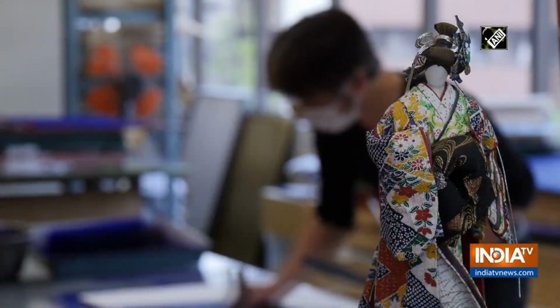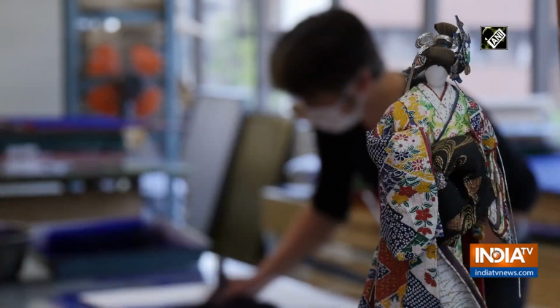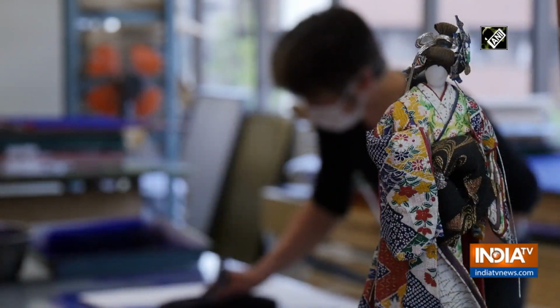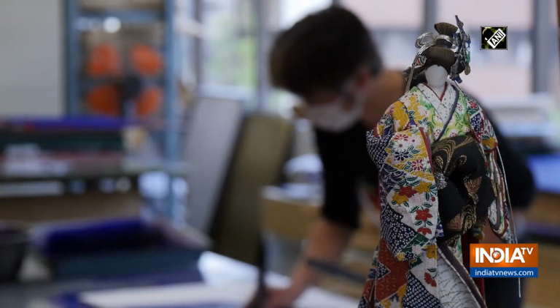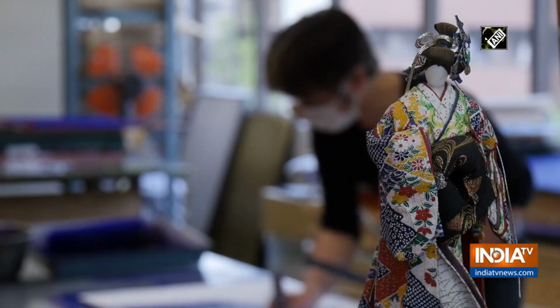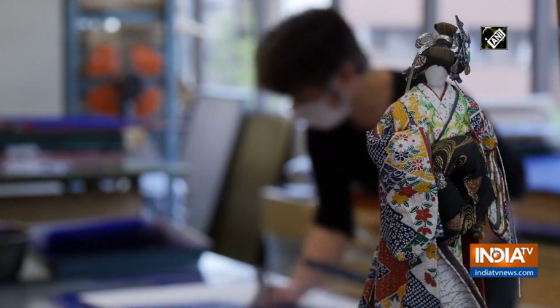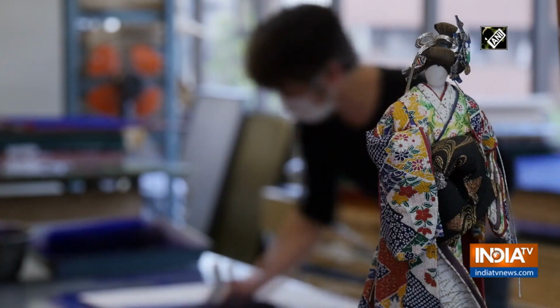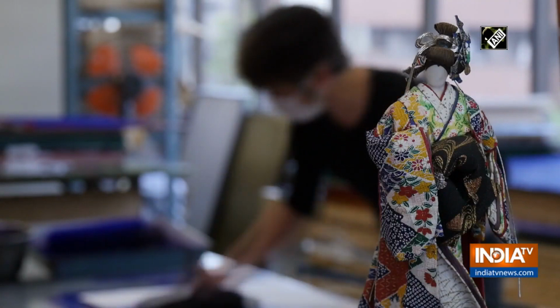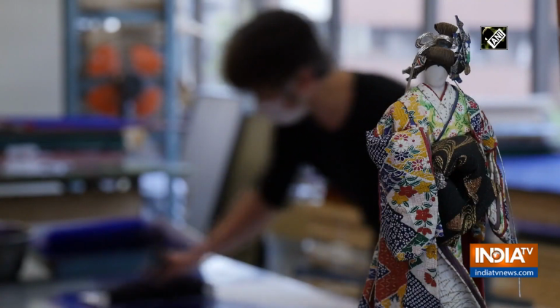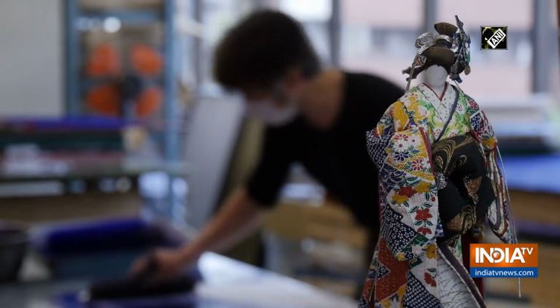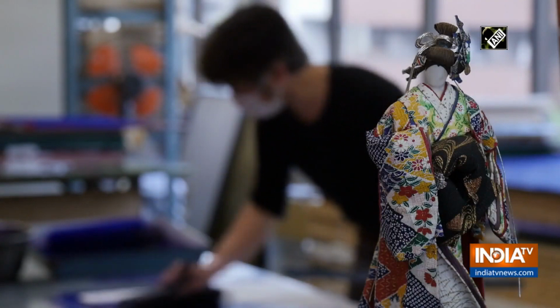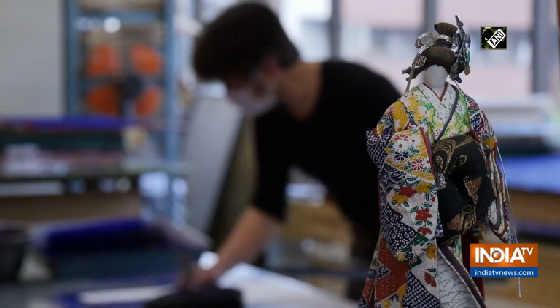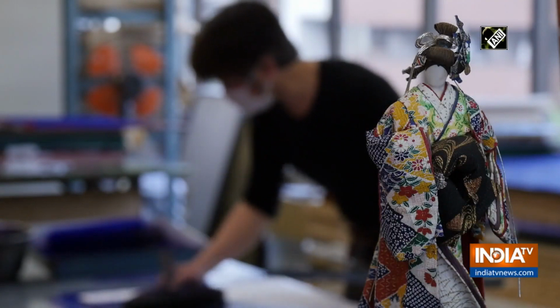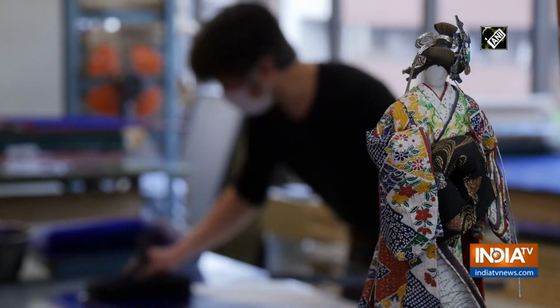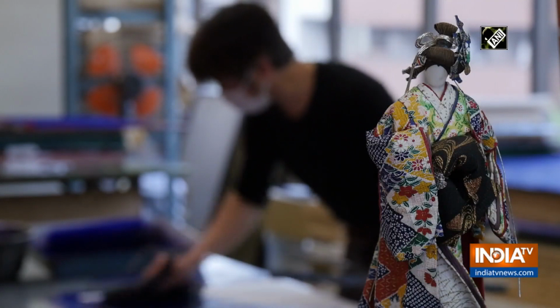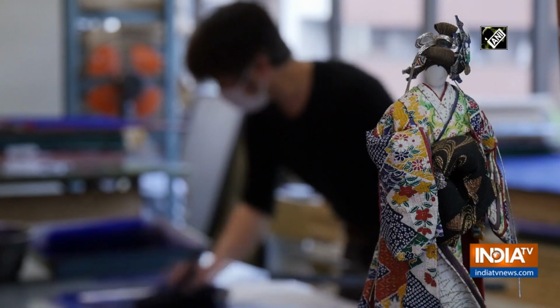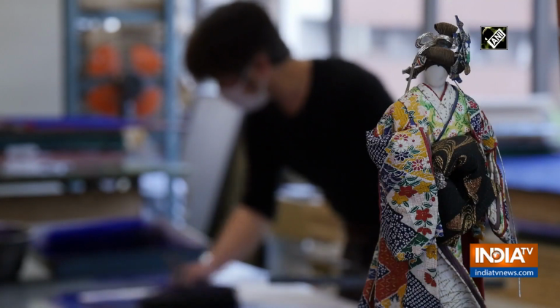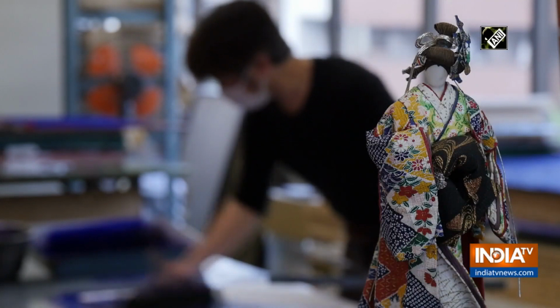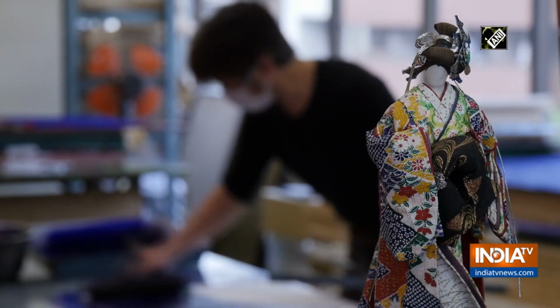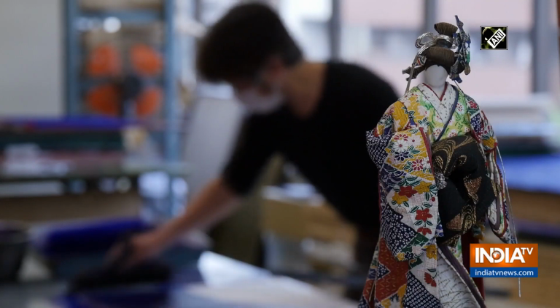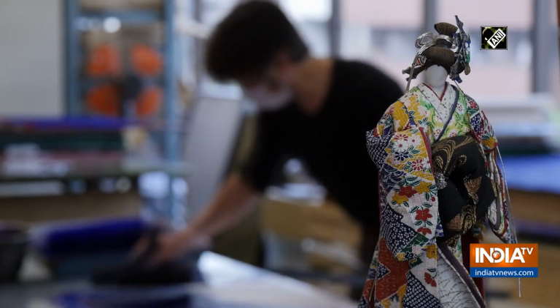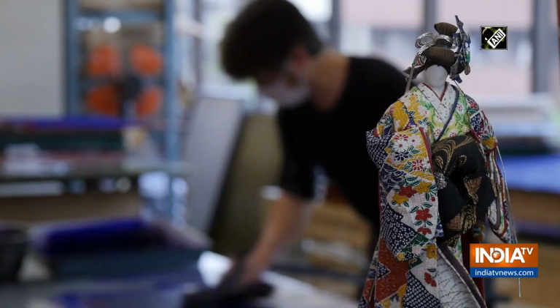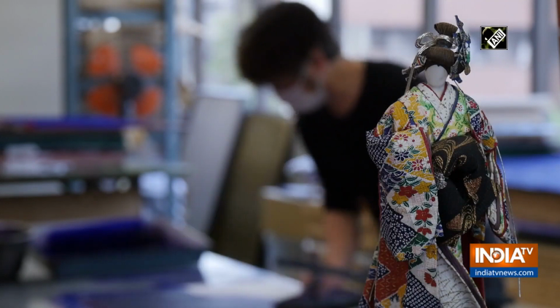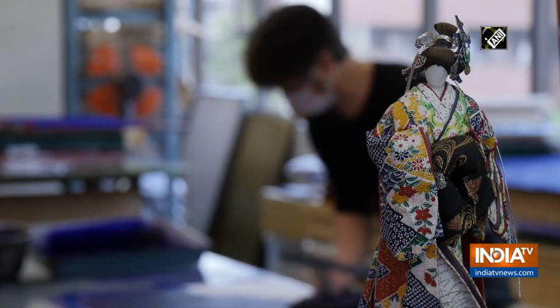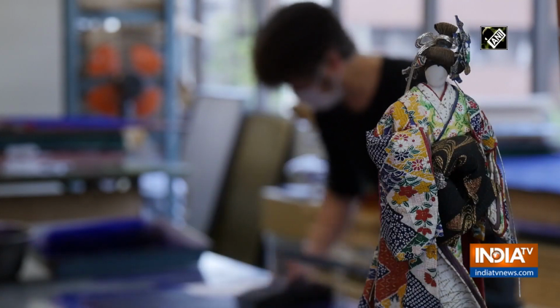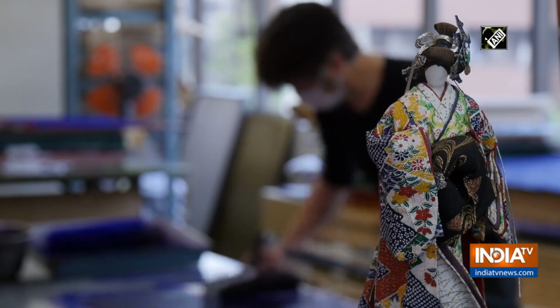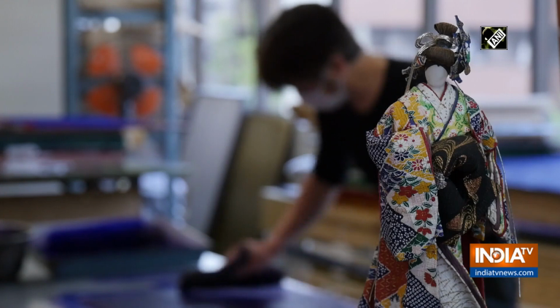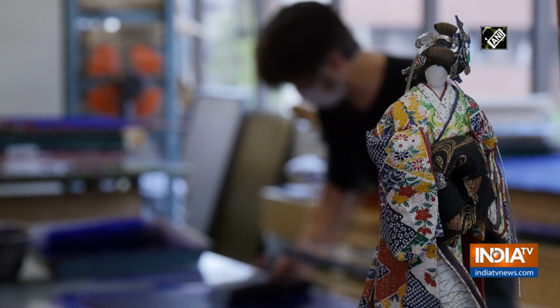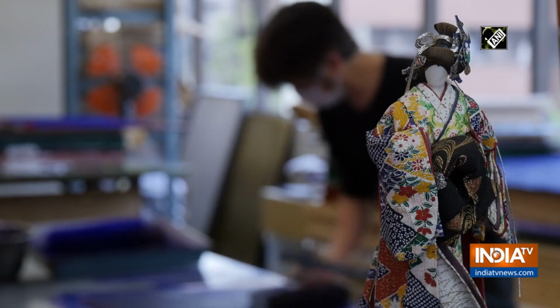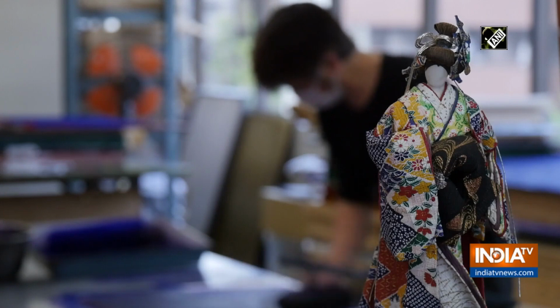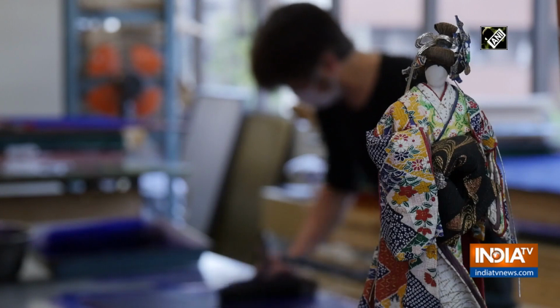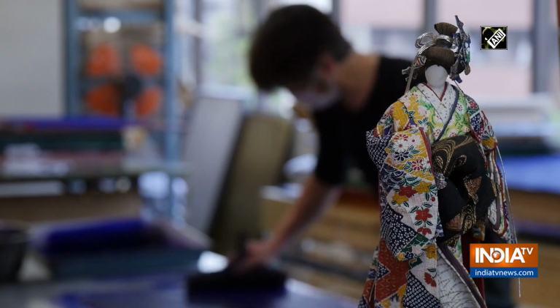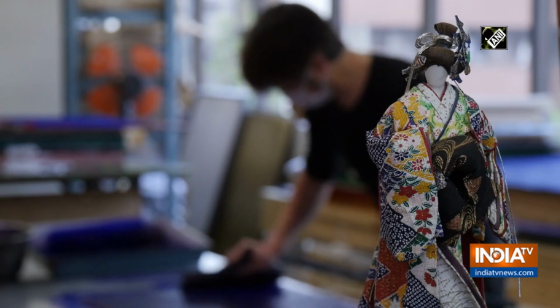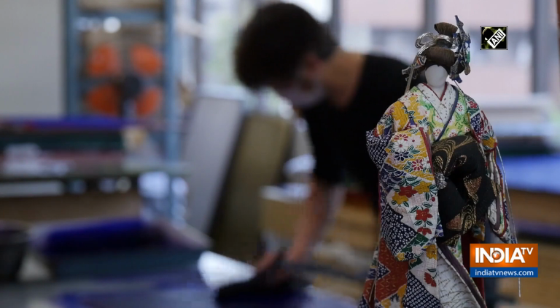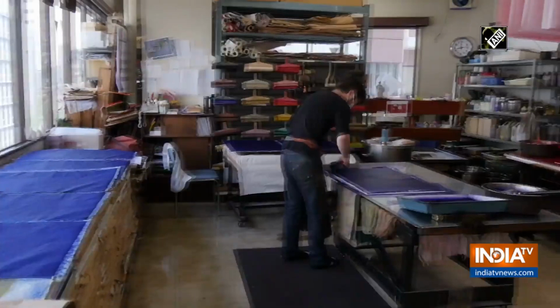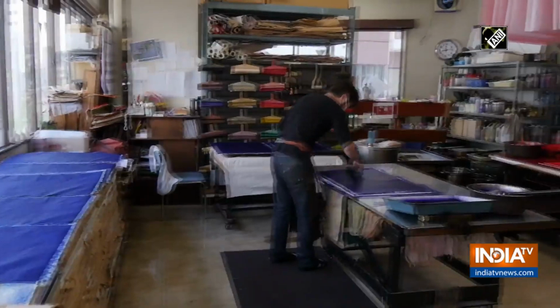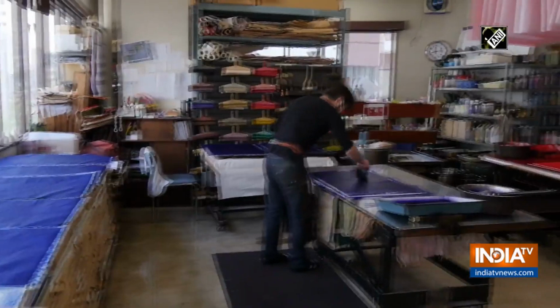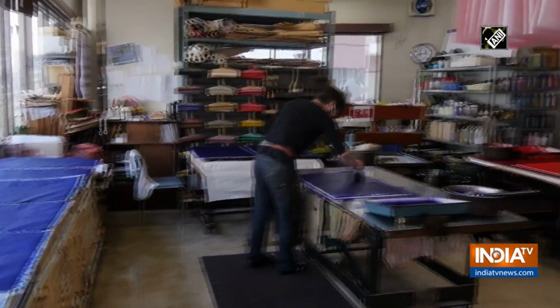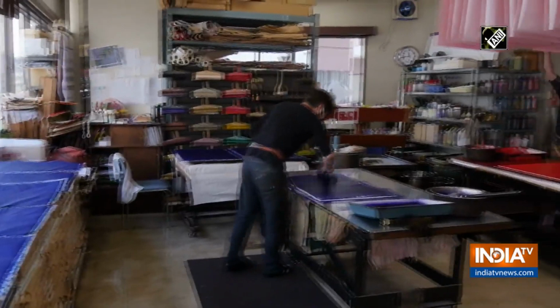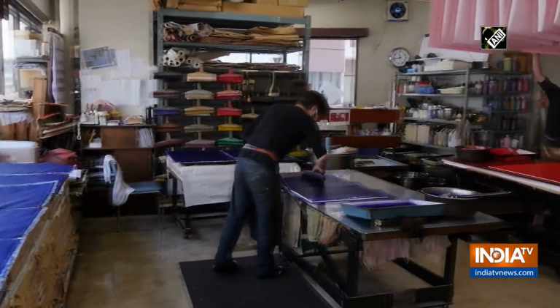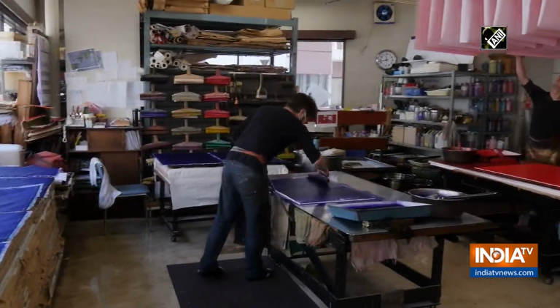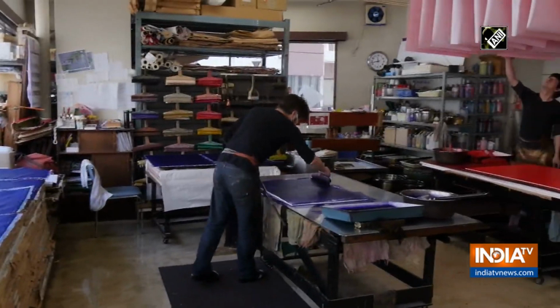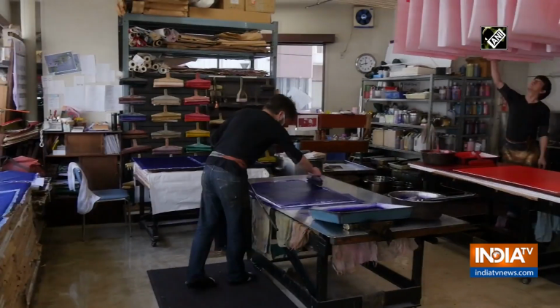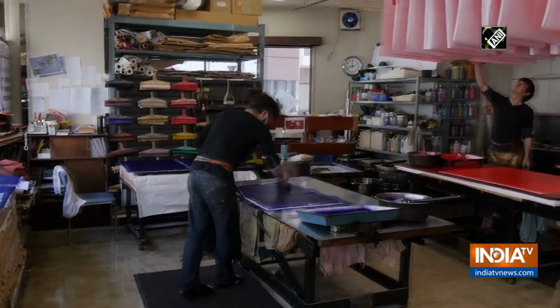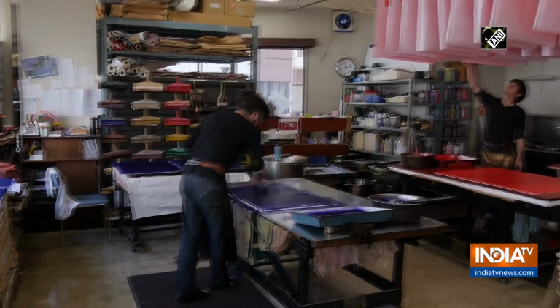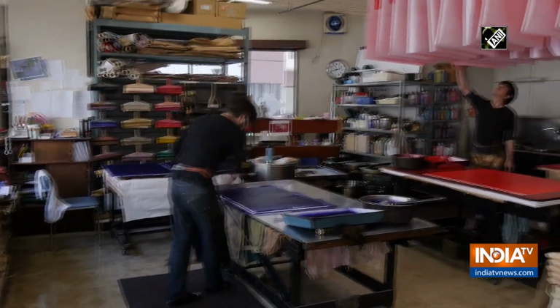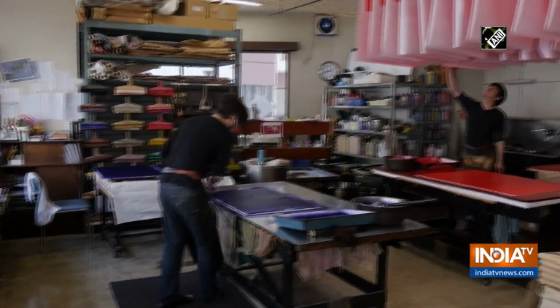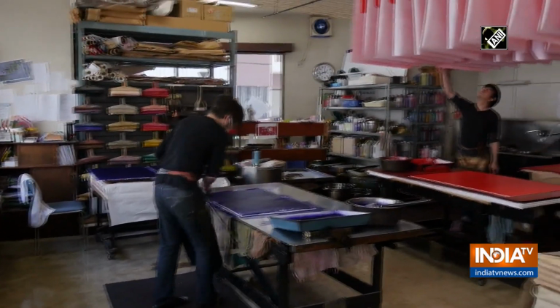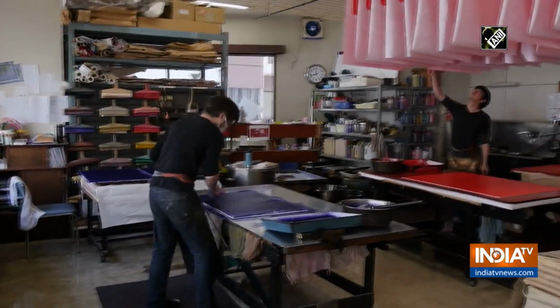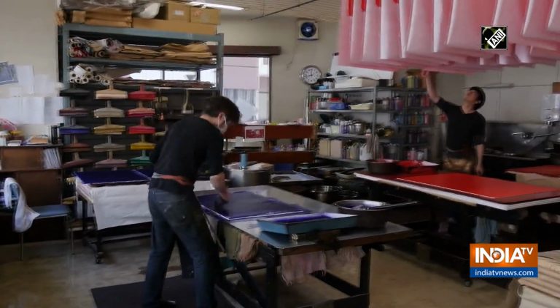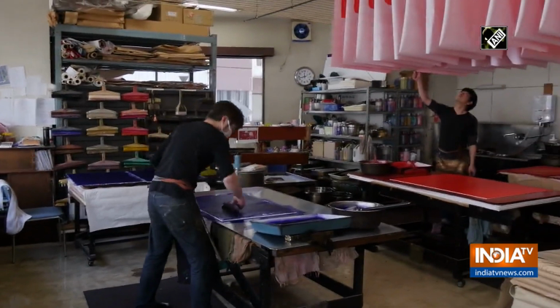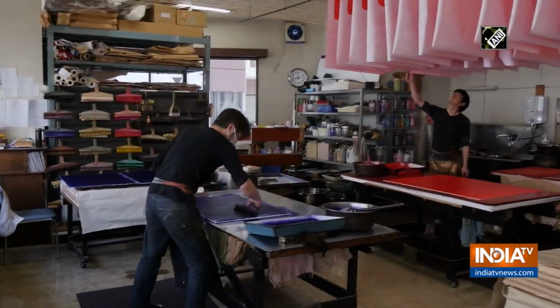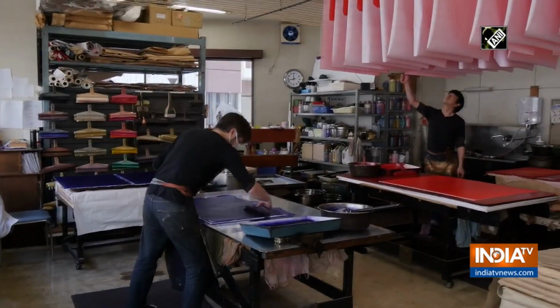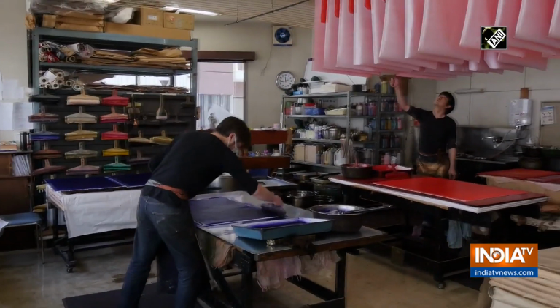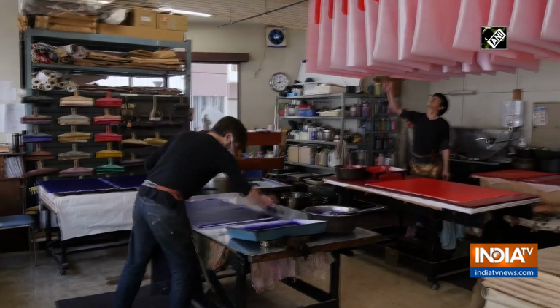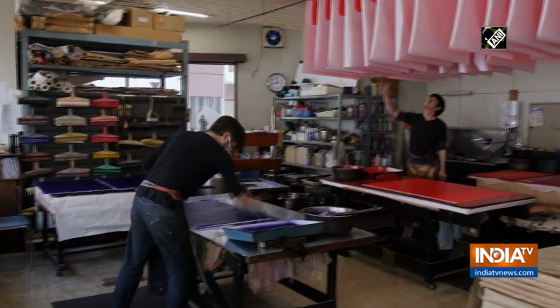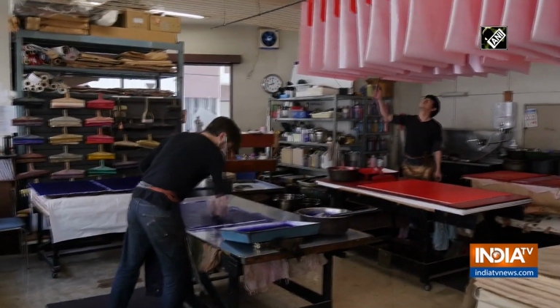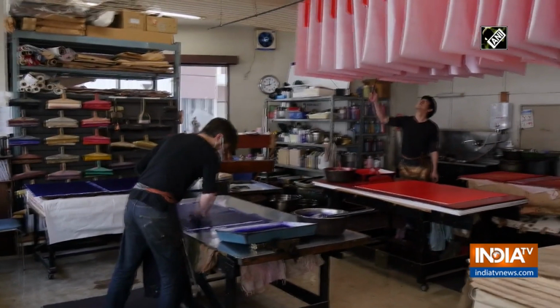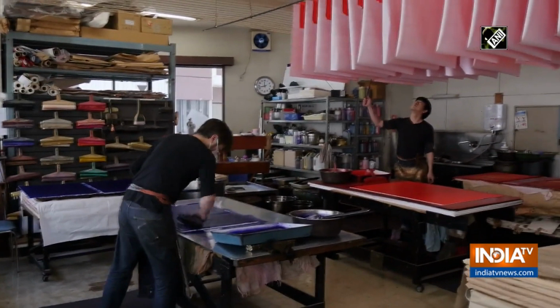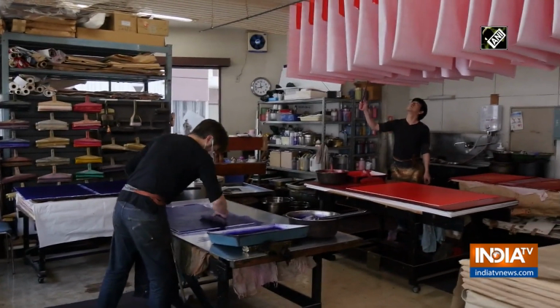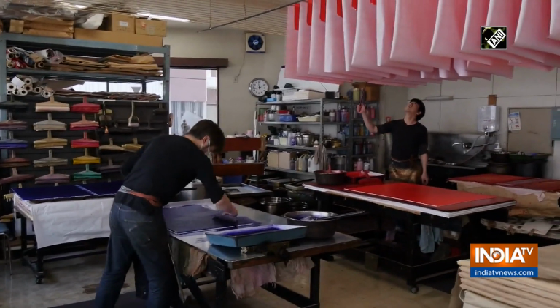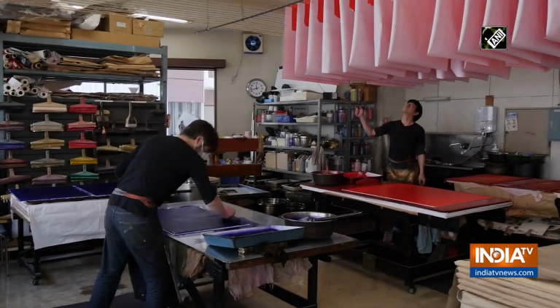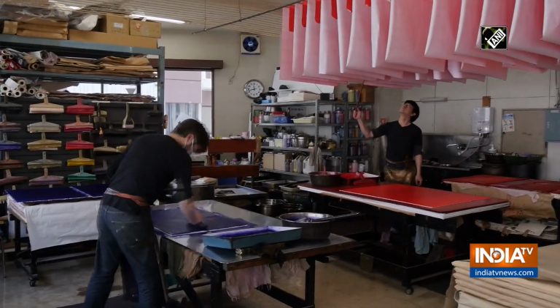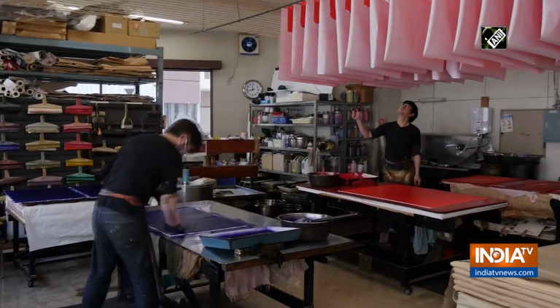This is also a paper dyeing studio that visitors can view to see how the paper used for origami is dyed.